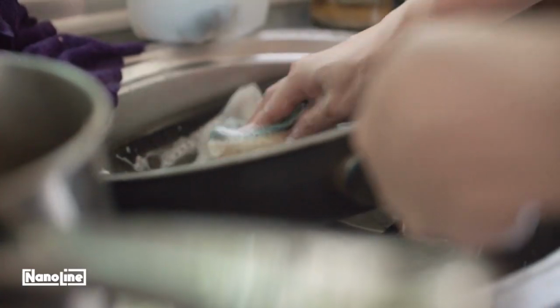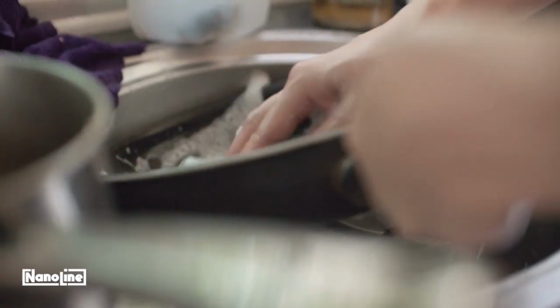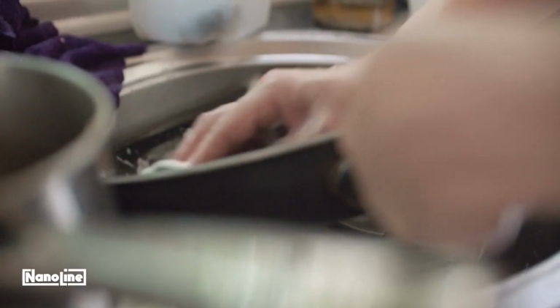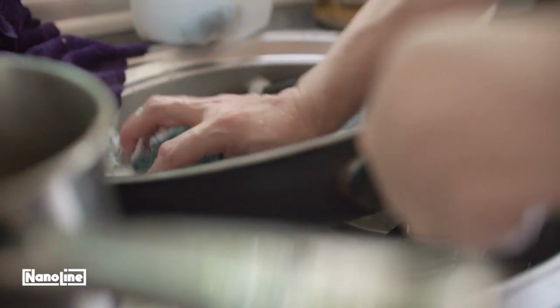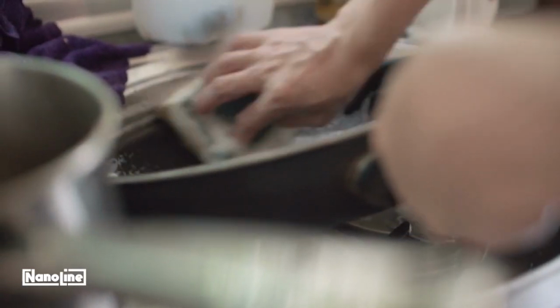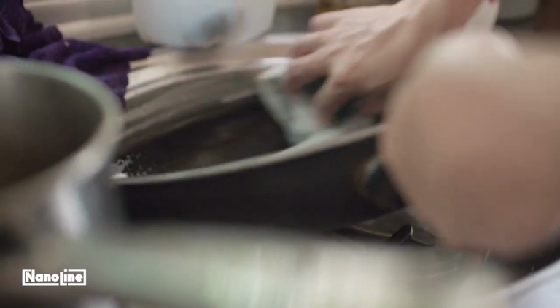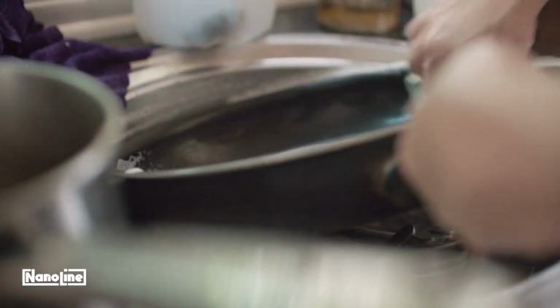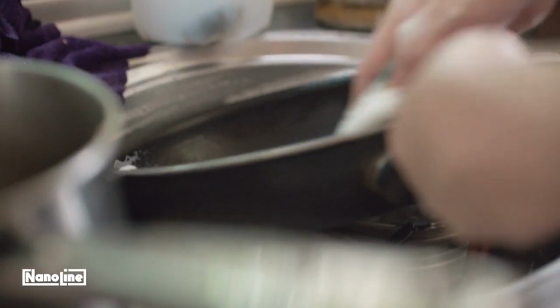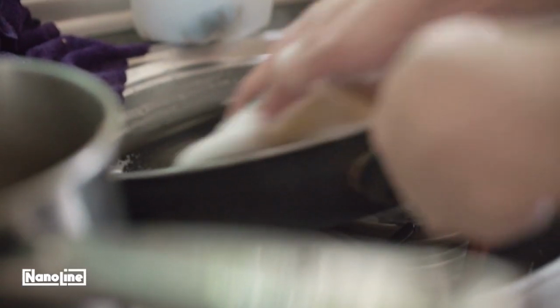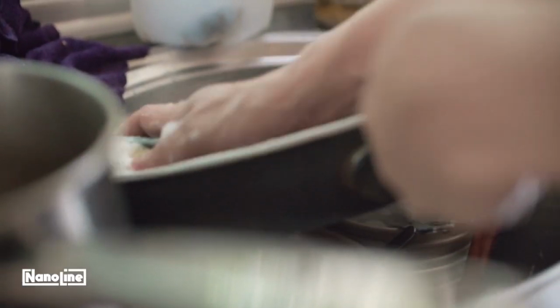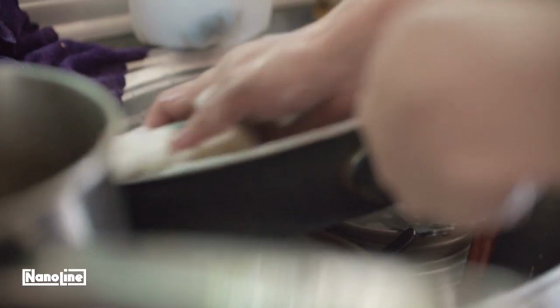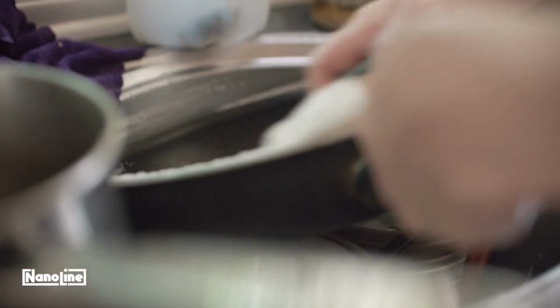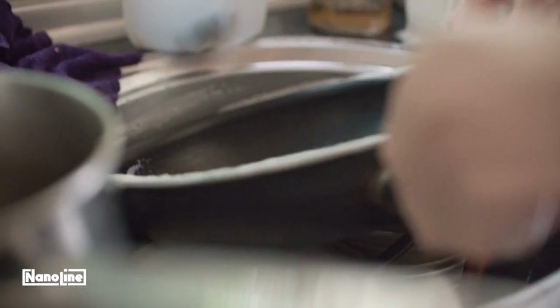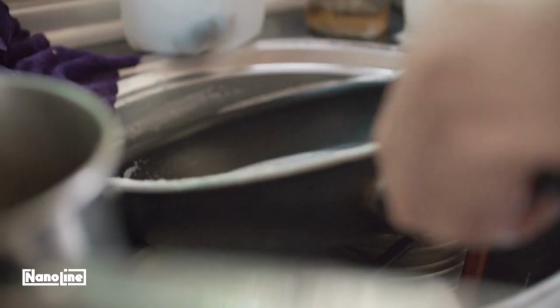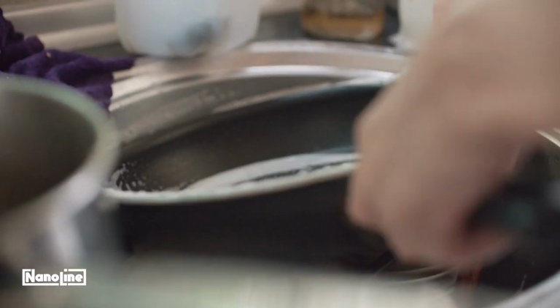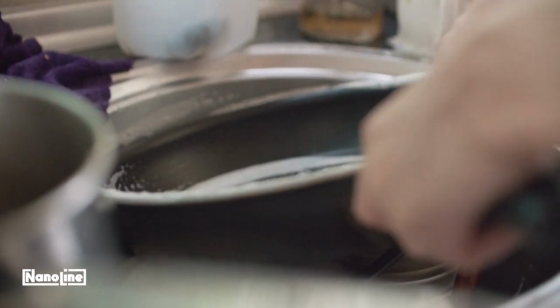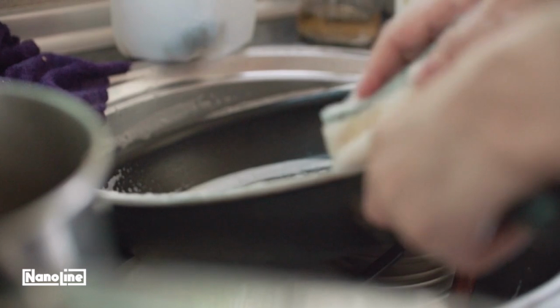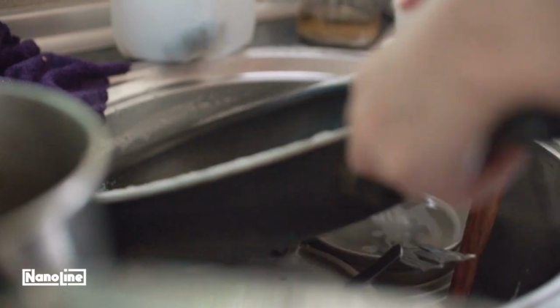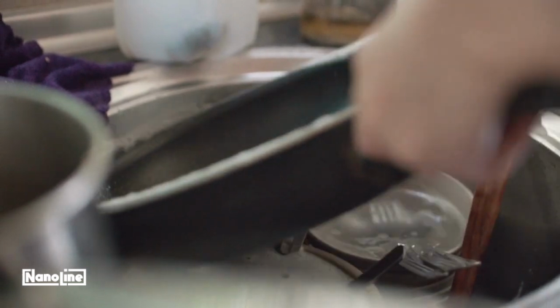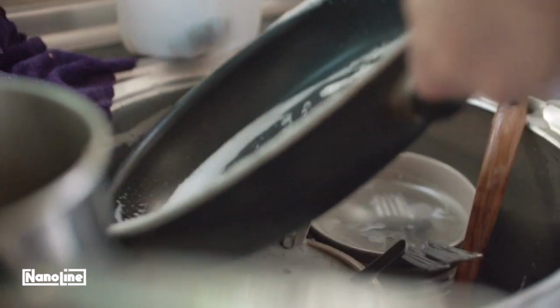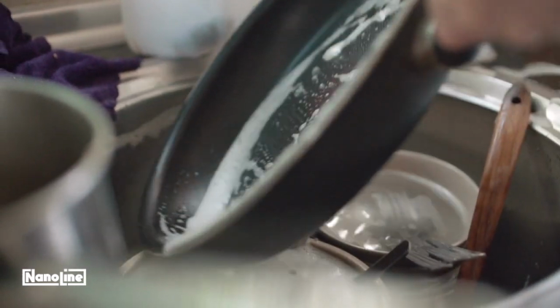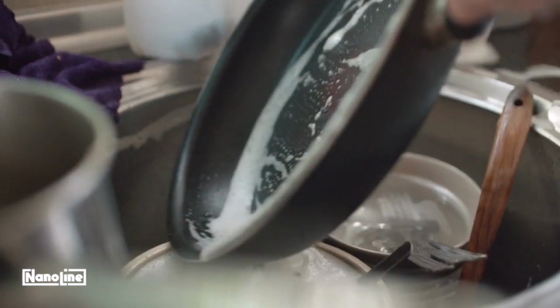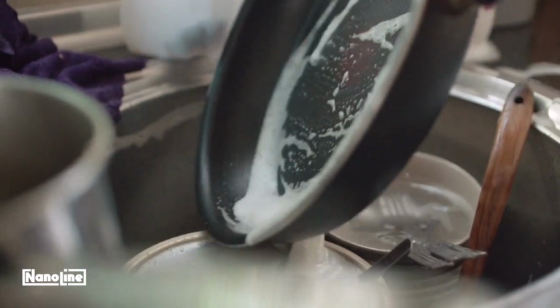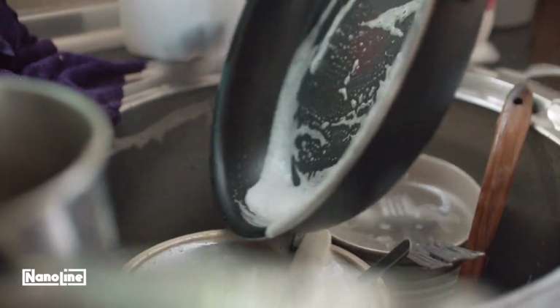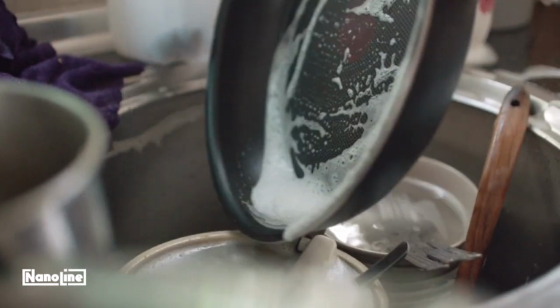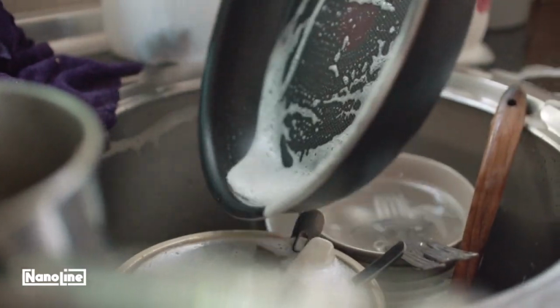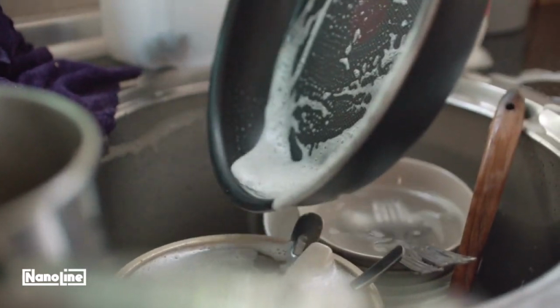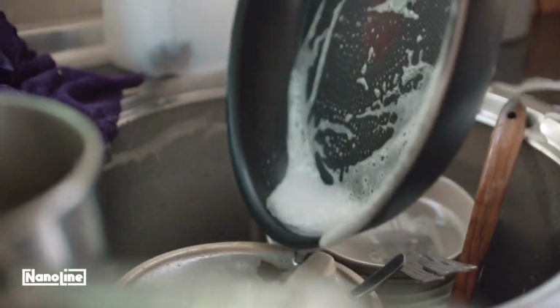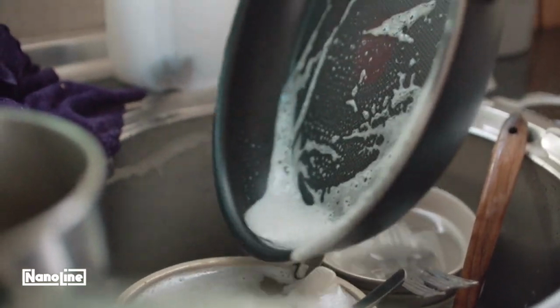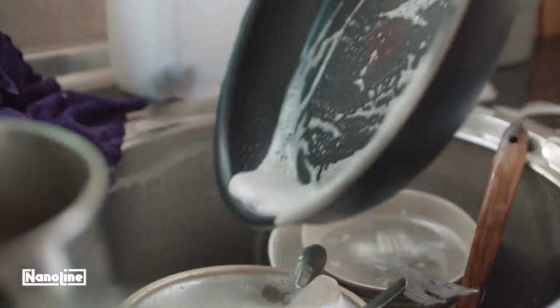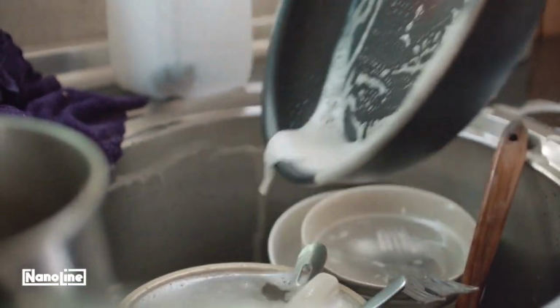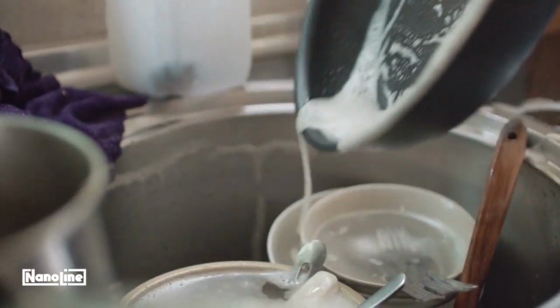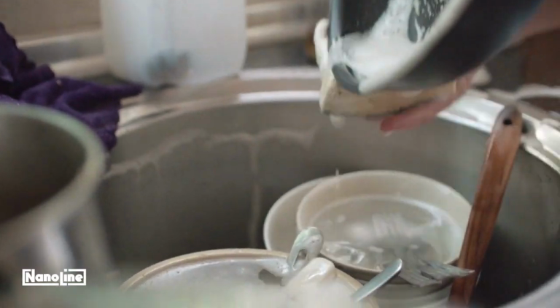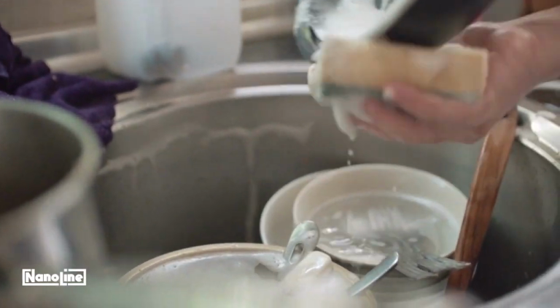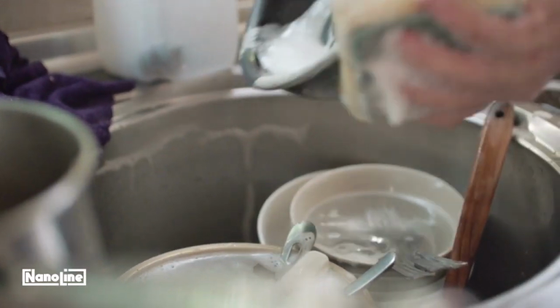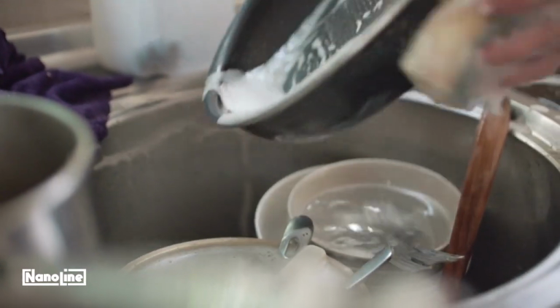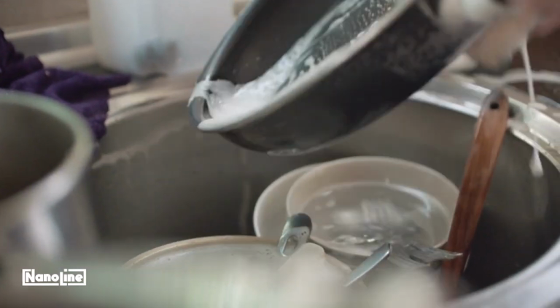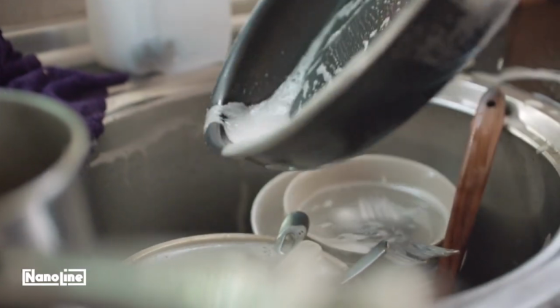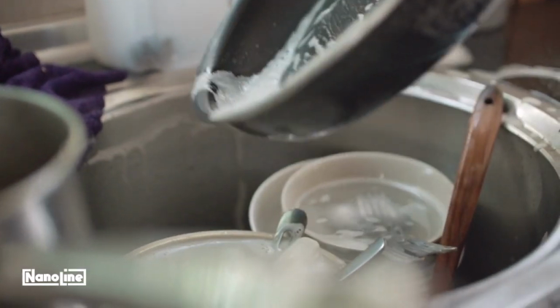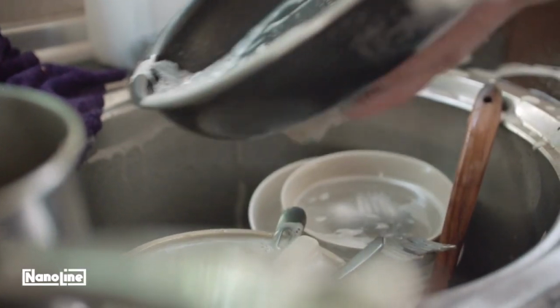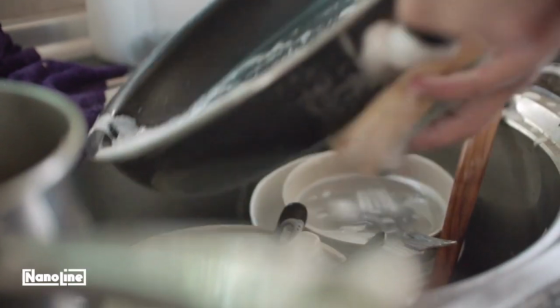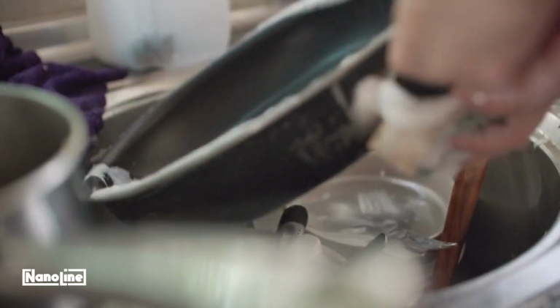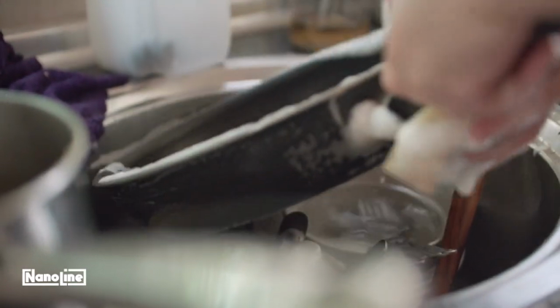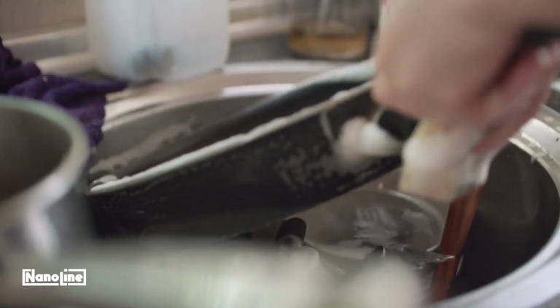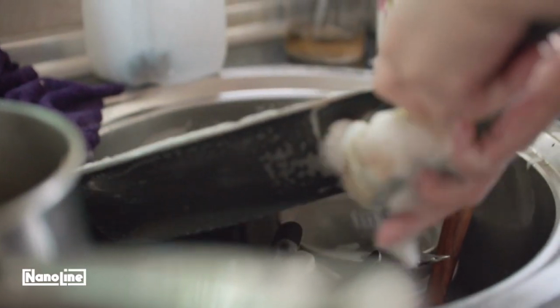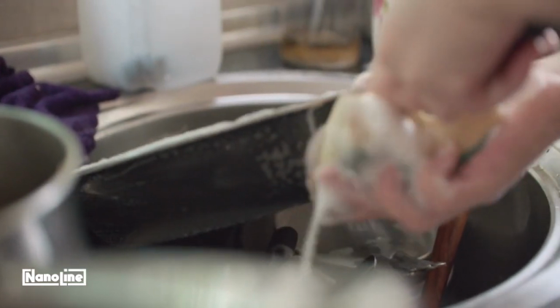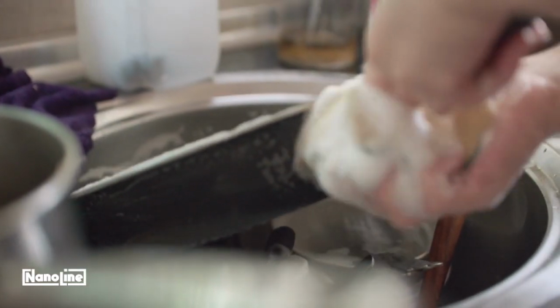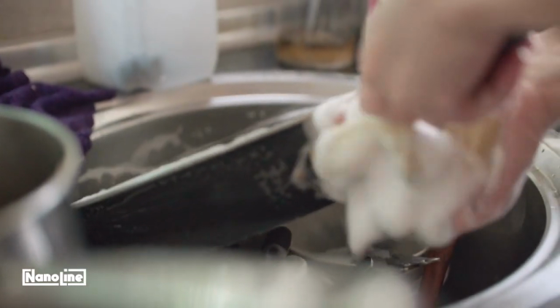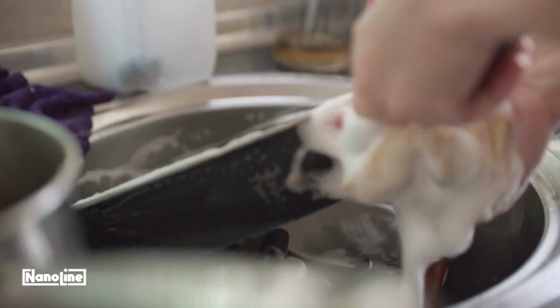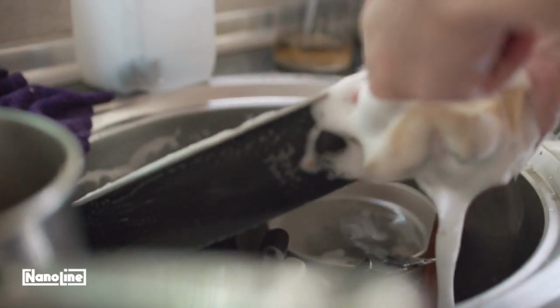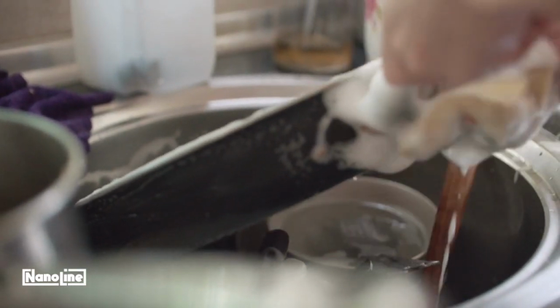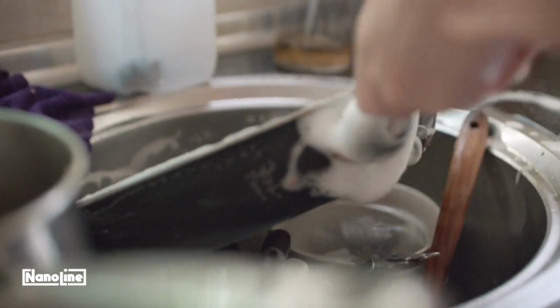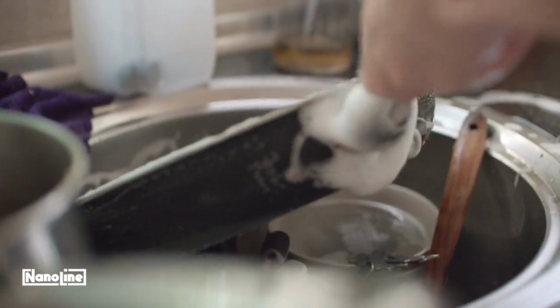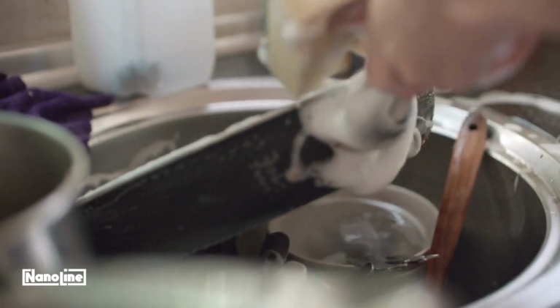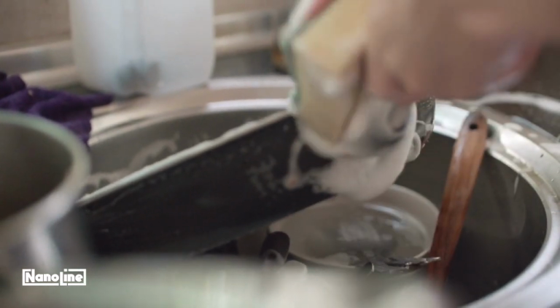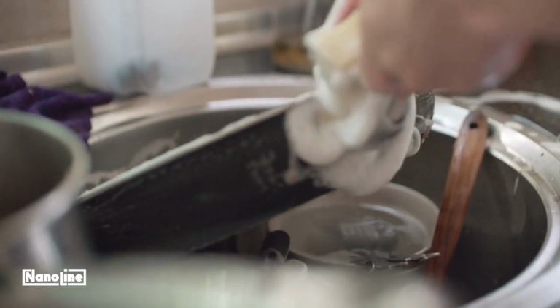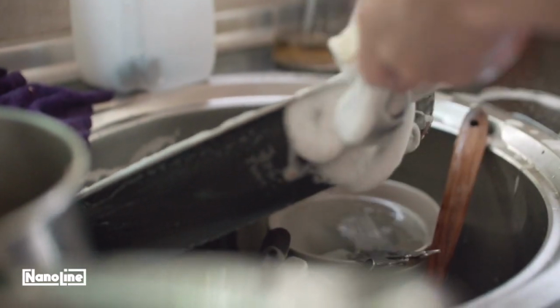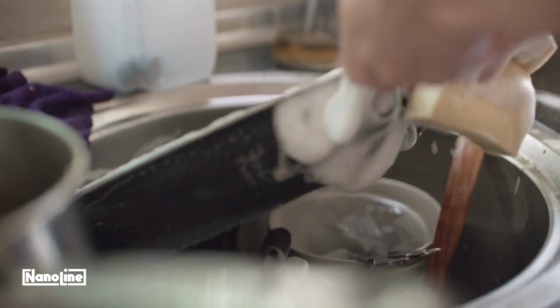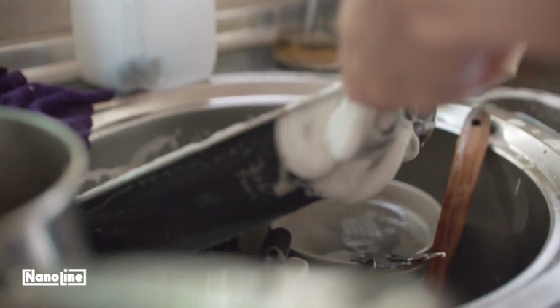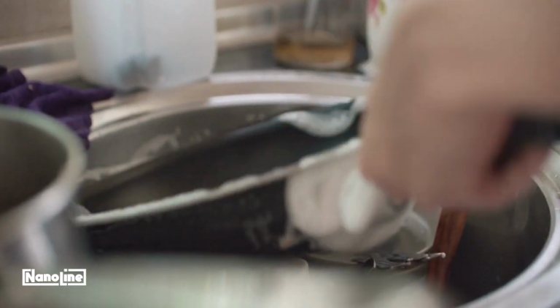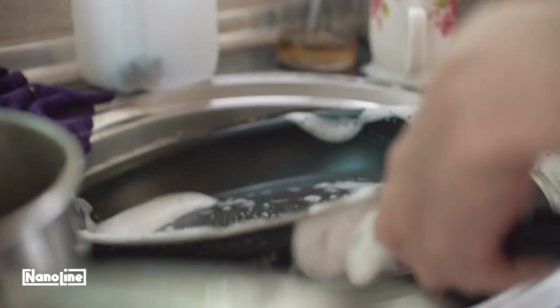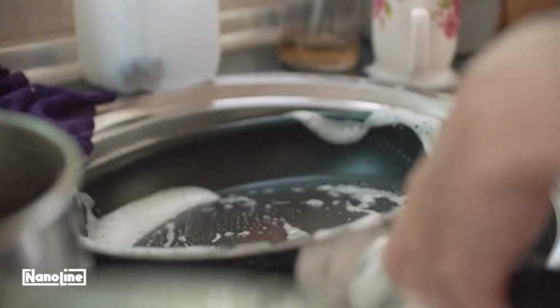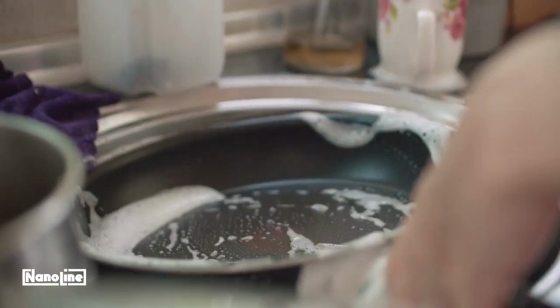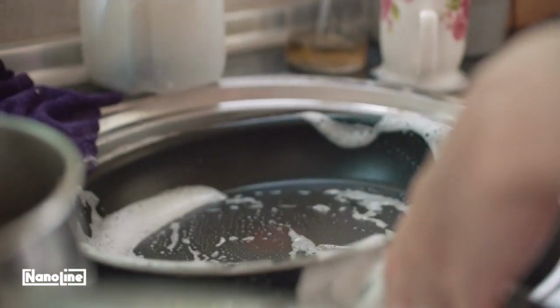Clean aluminum pans with soap and water. Avoid using scouring pads to prevent scratches and darkening of the metal.